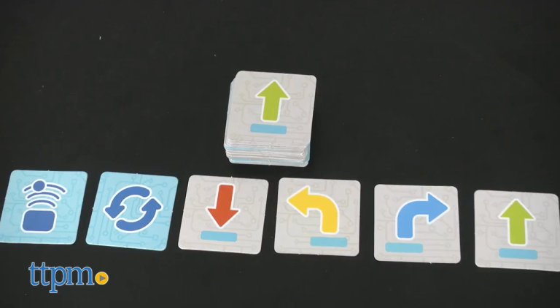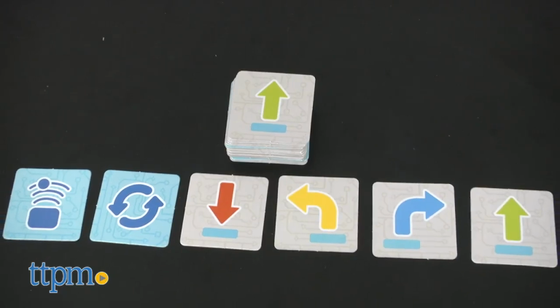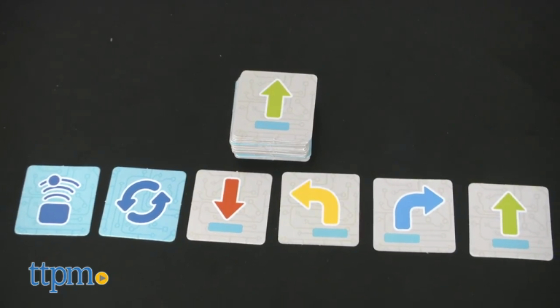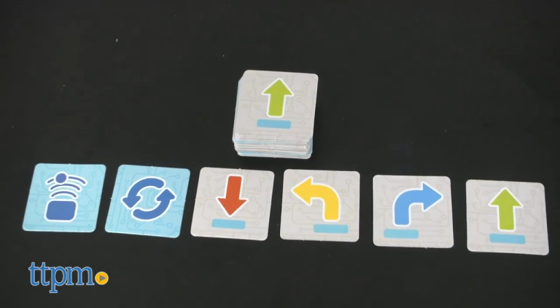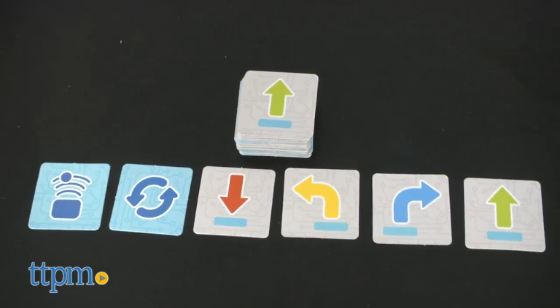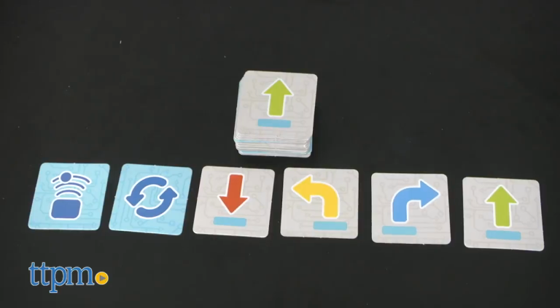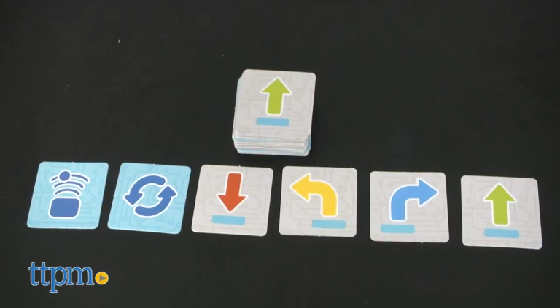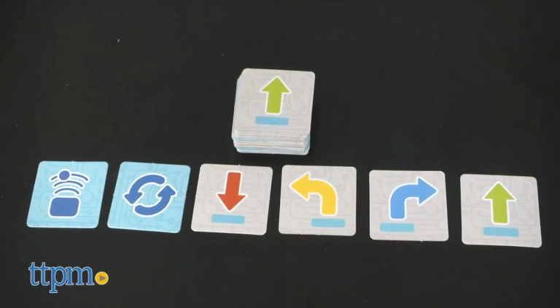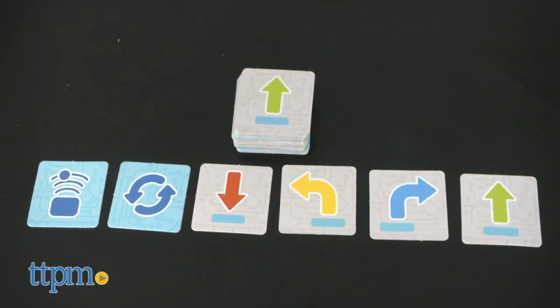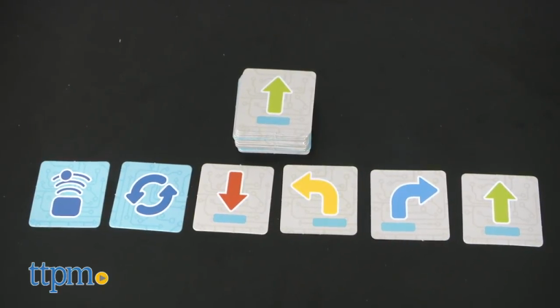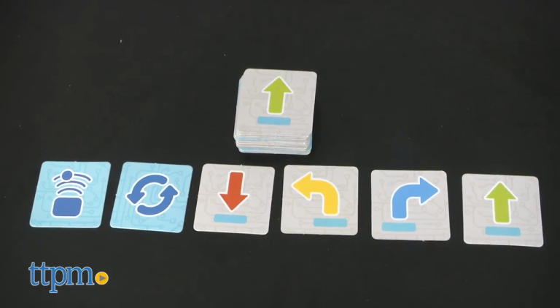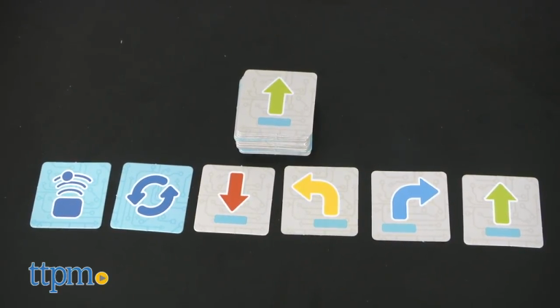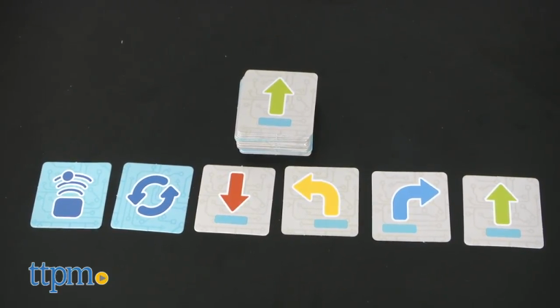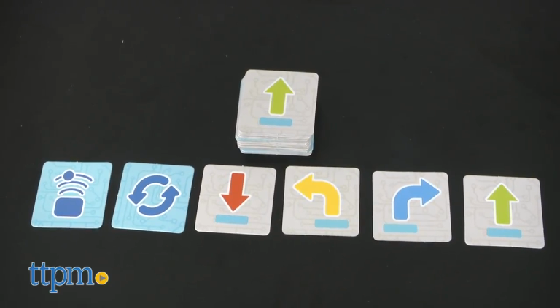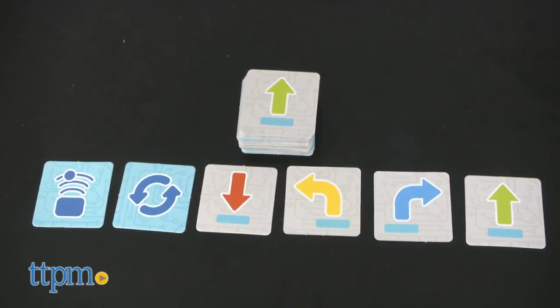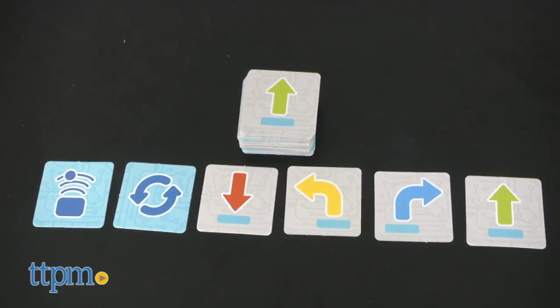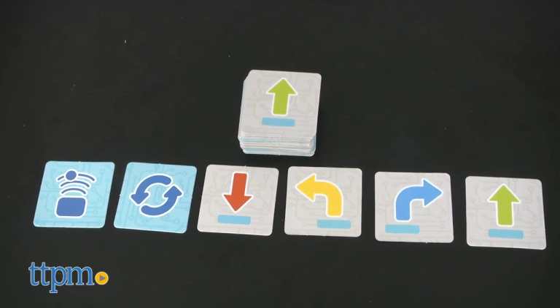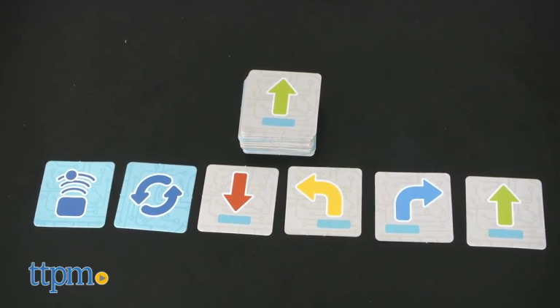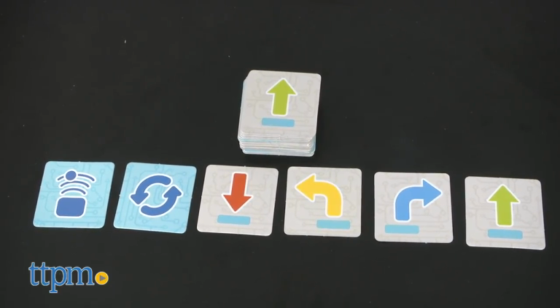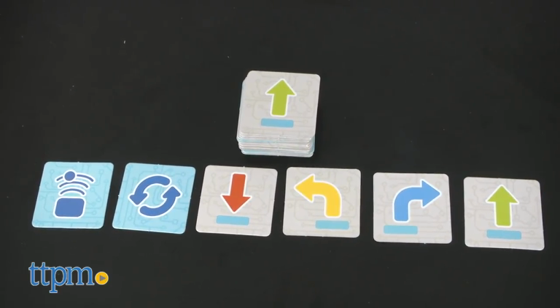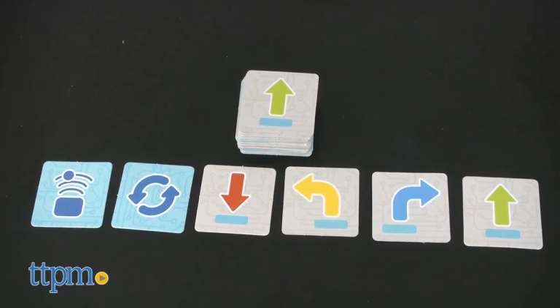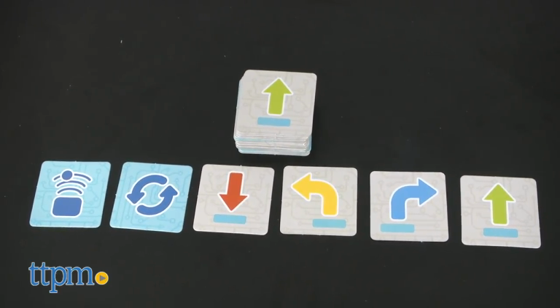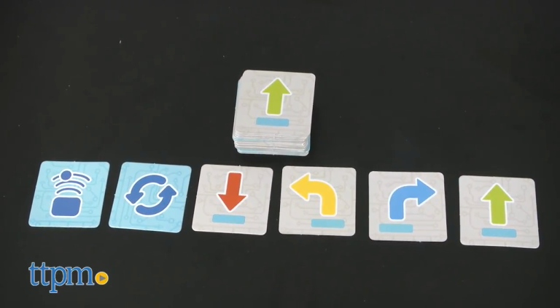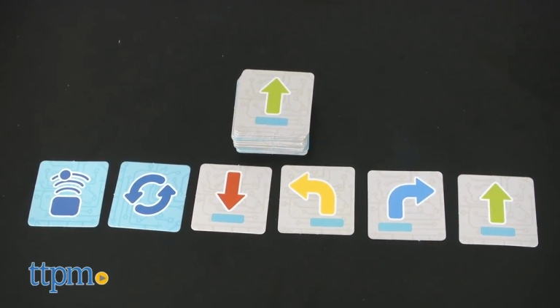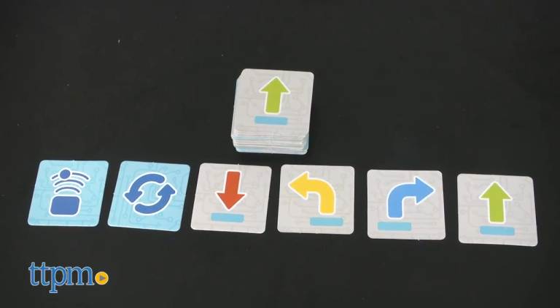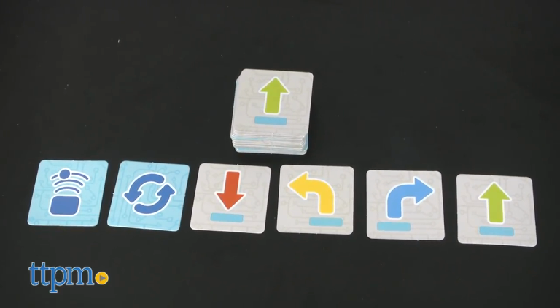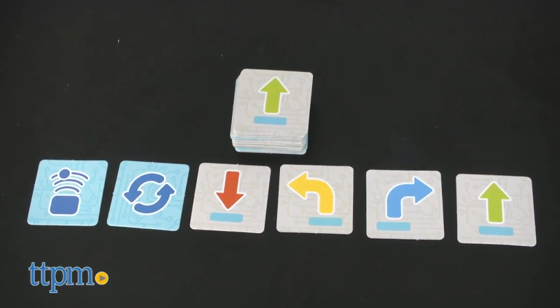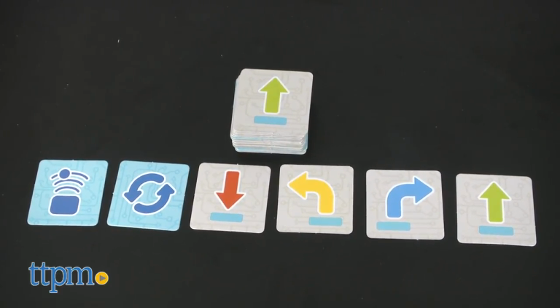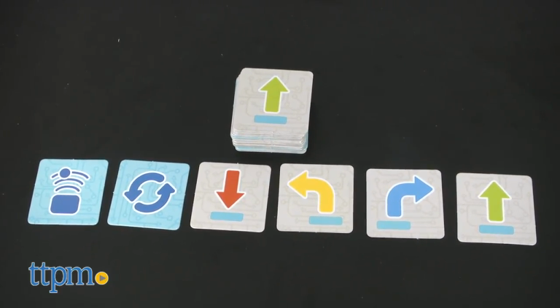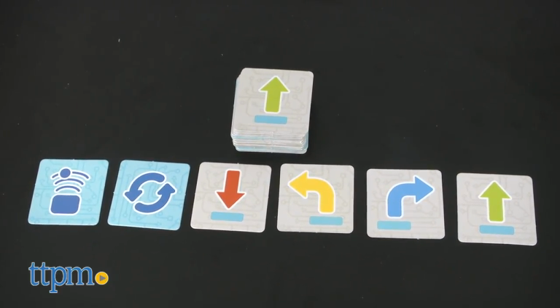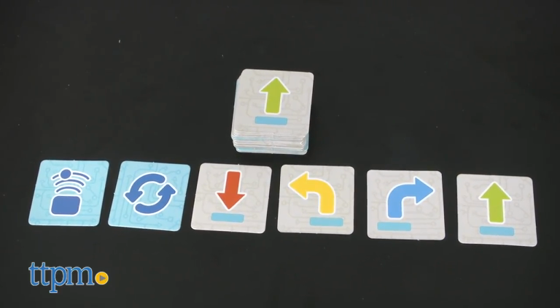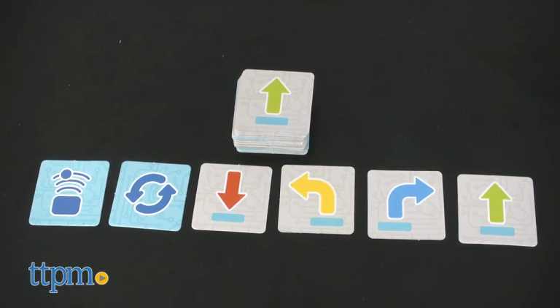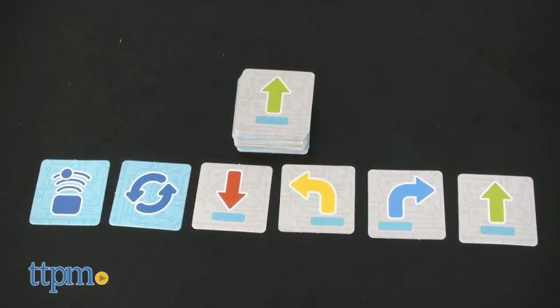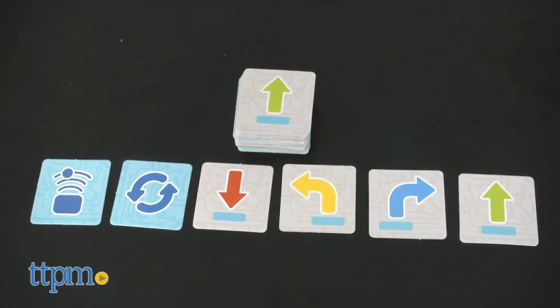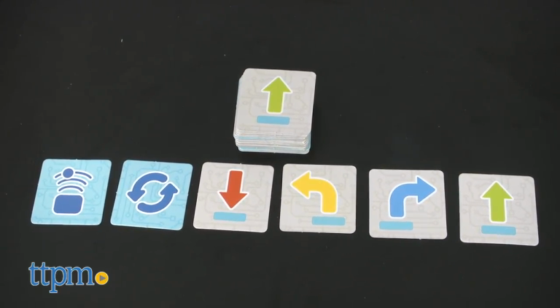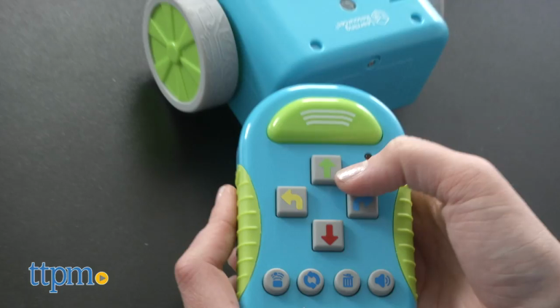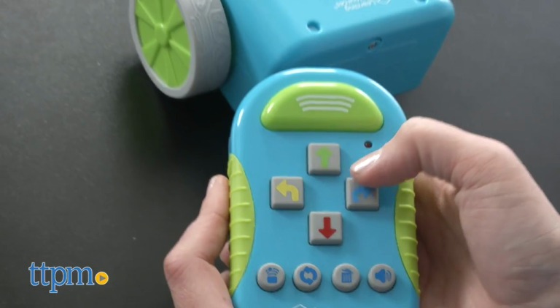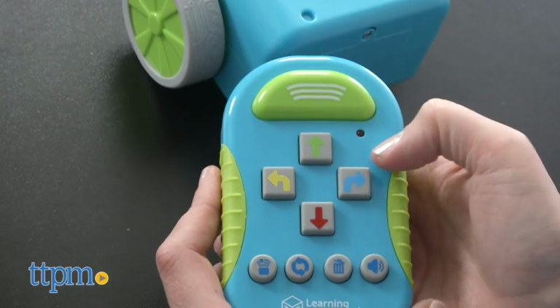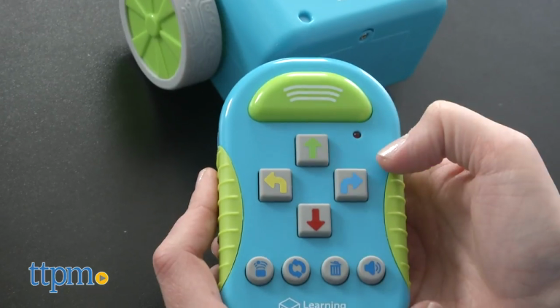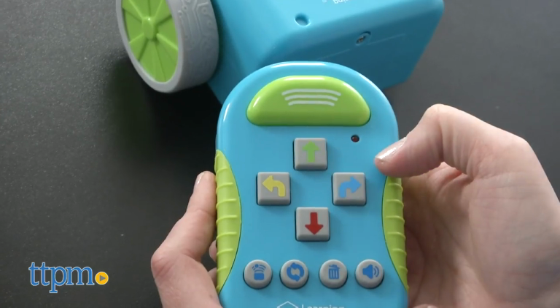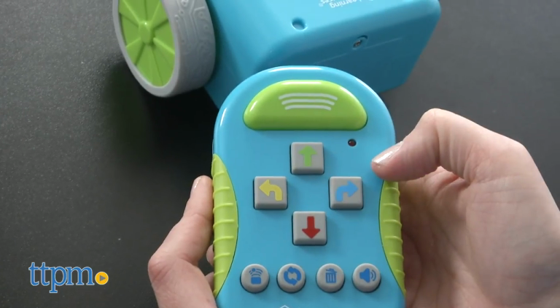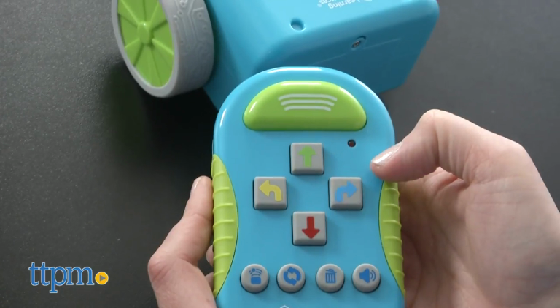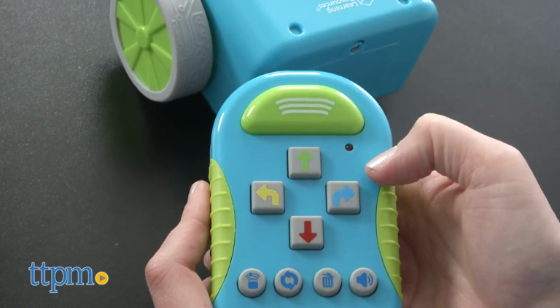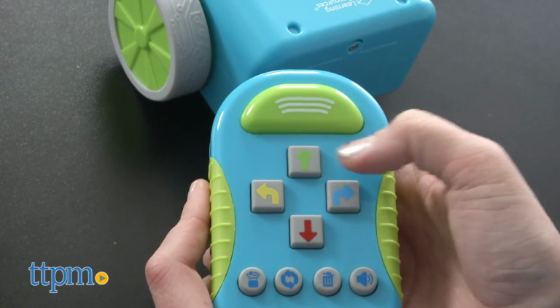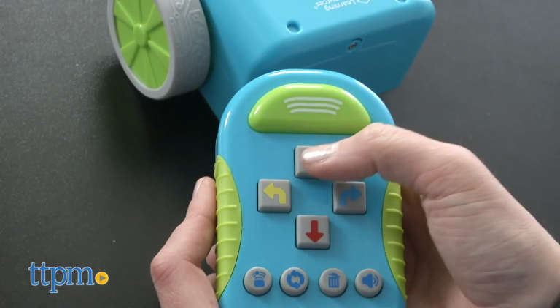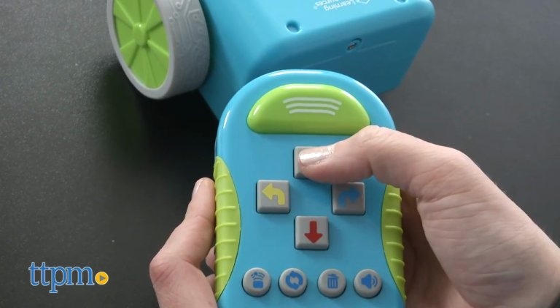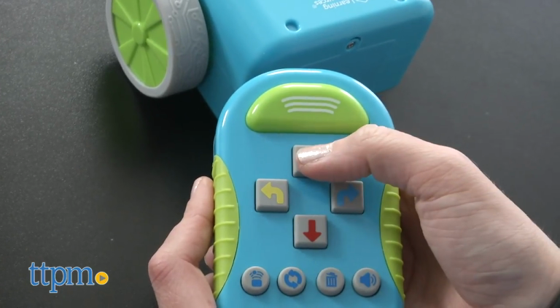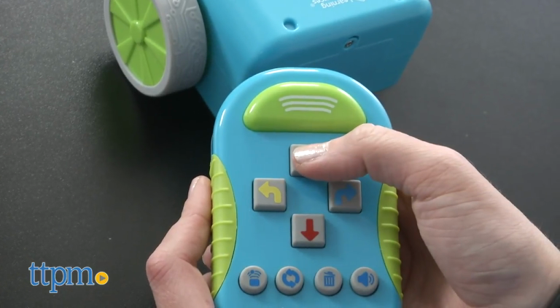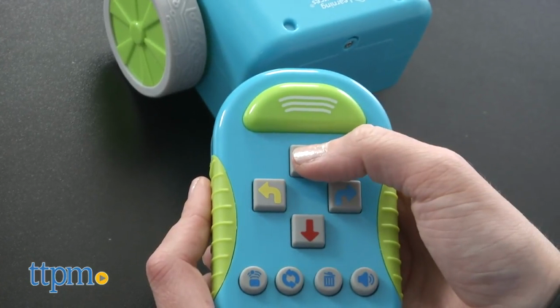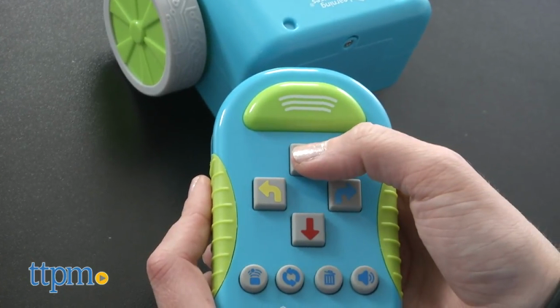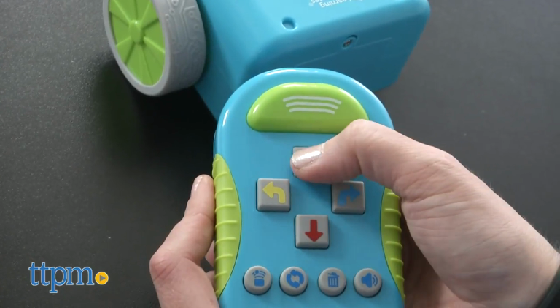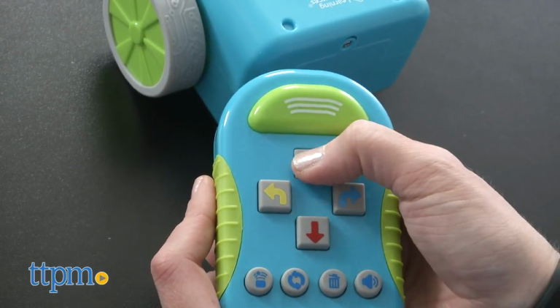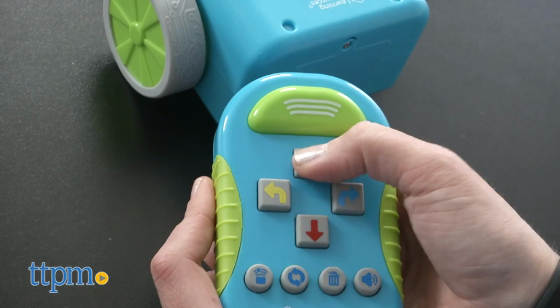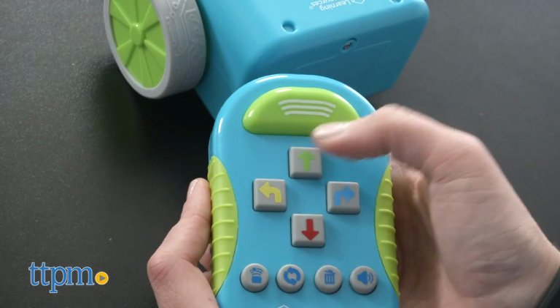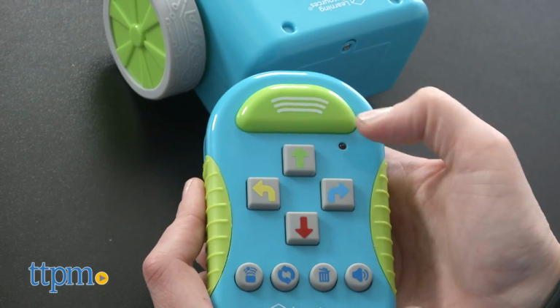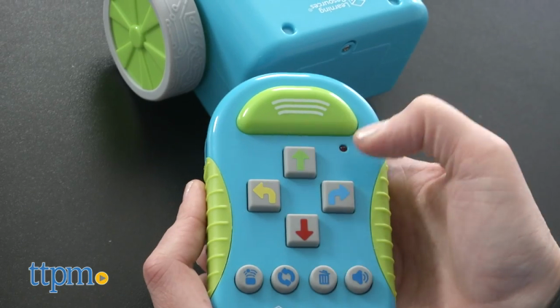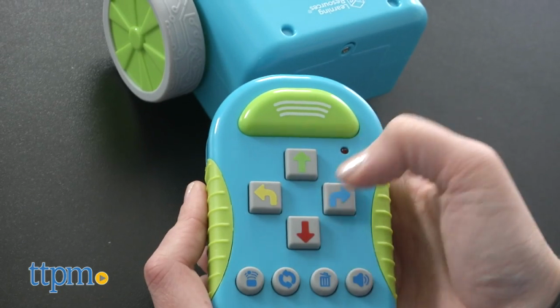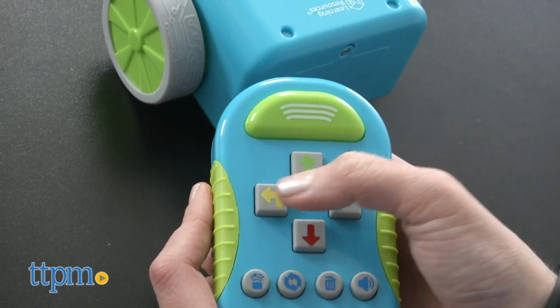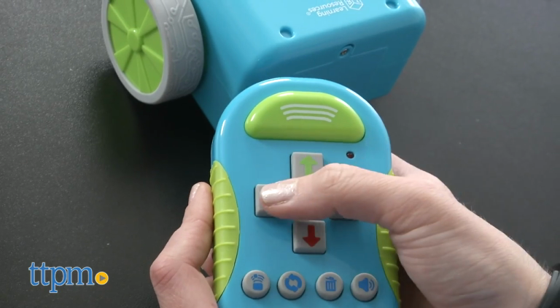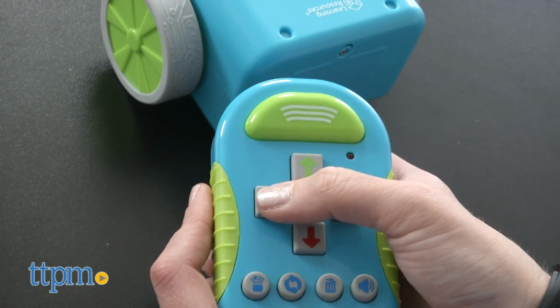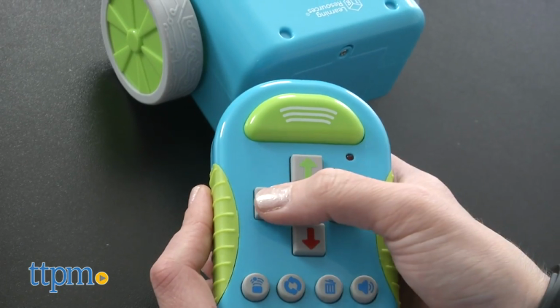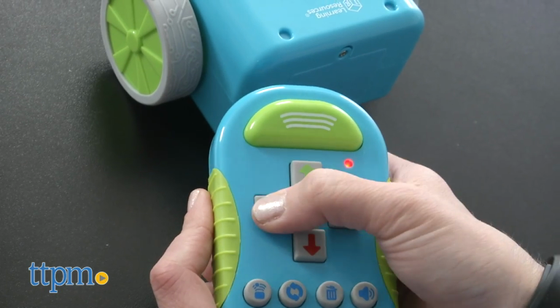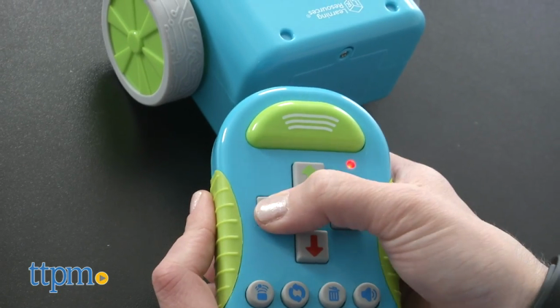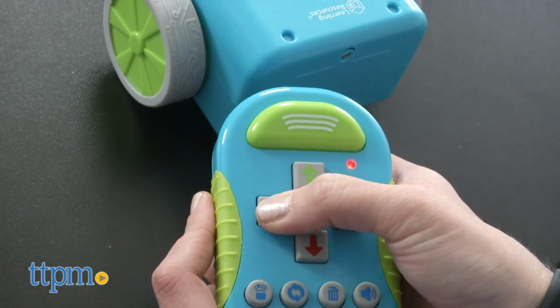The 40 coding cards can help you keep track of the steps in your code, especially if you're programming an especially long sequence of steps for Botly.